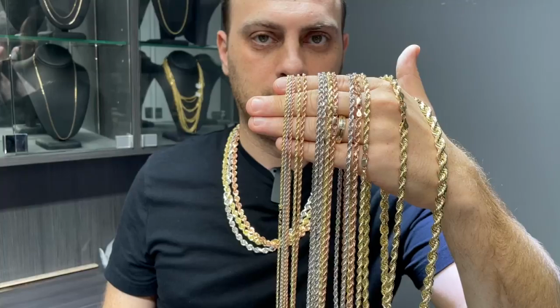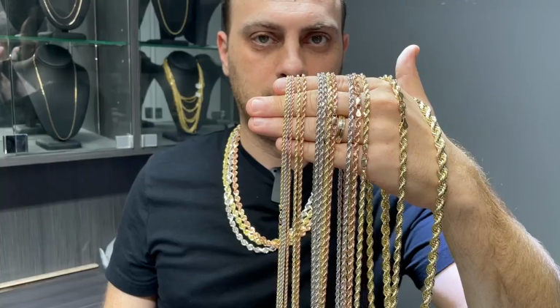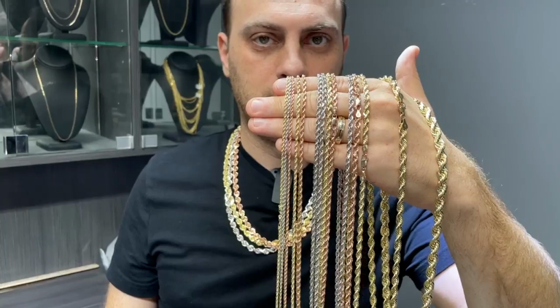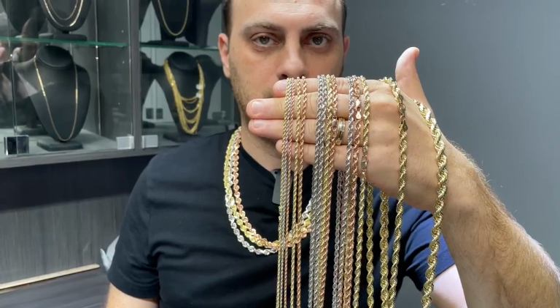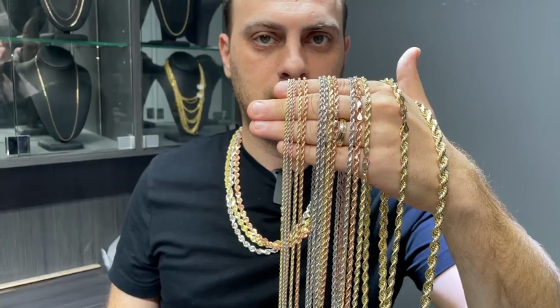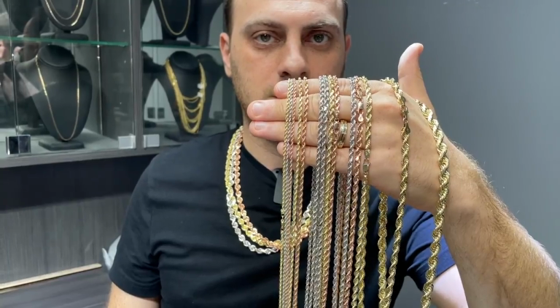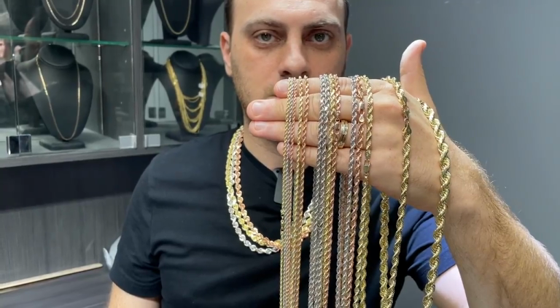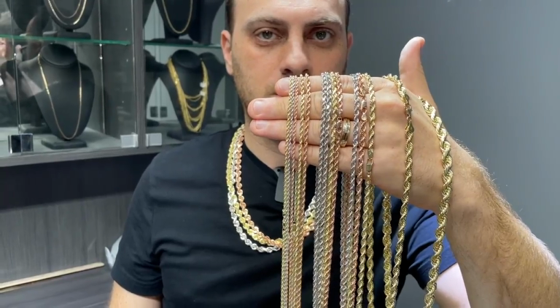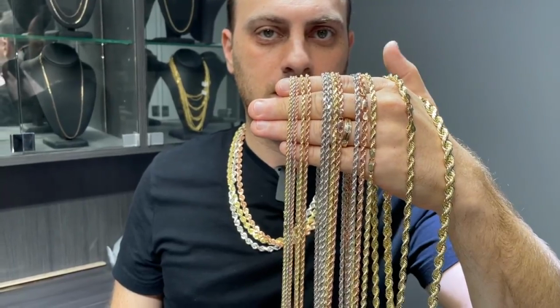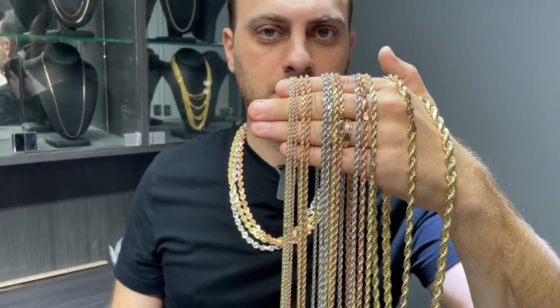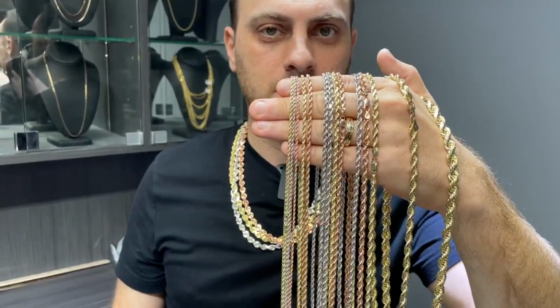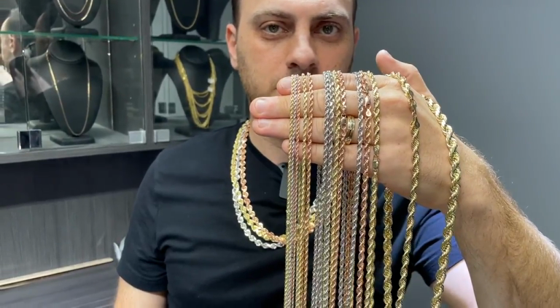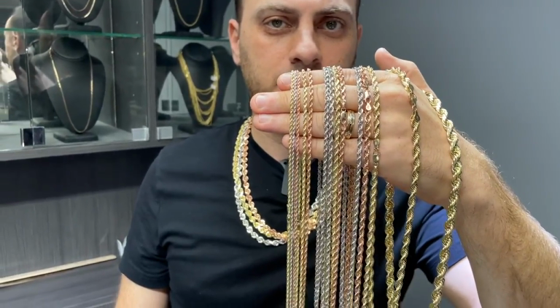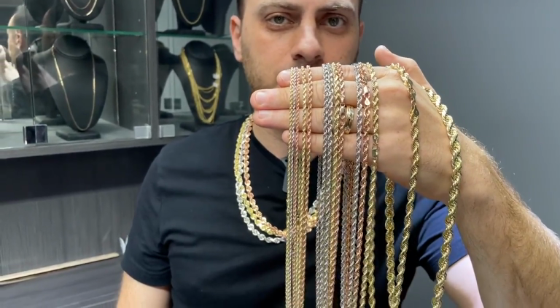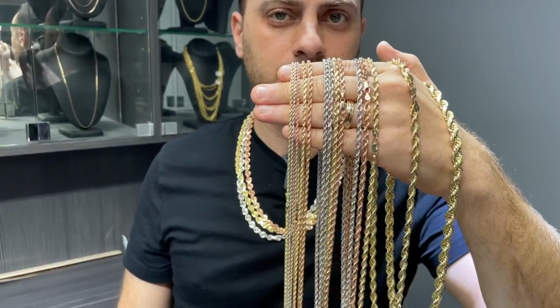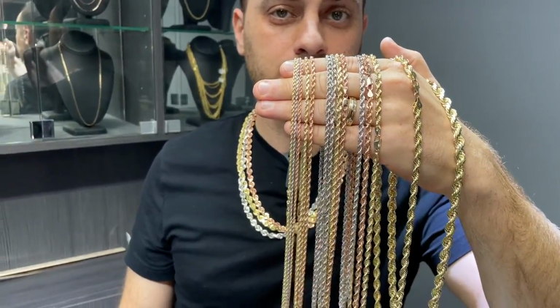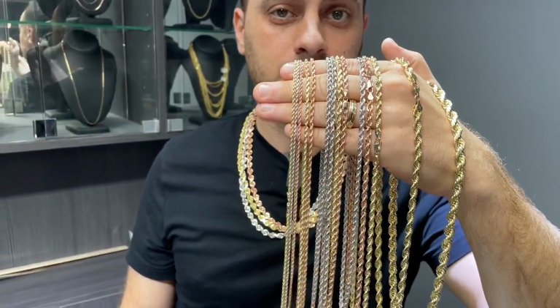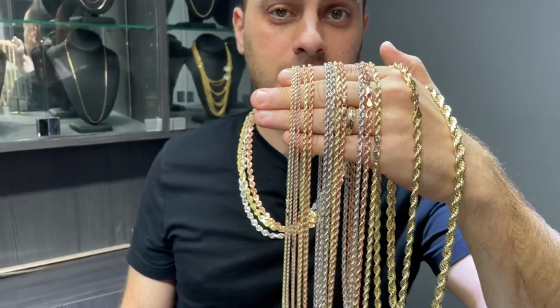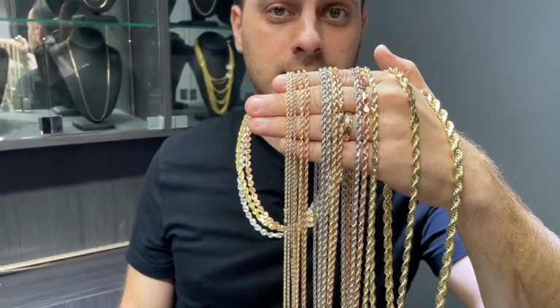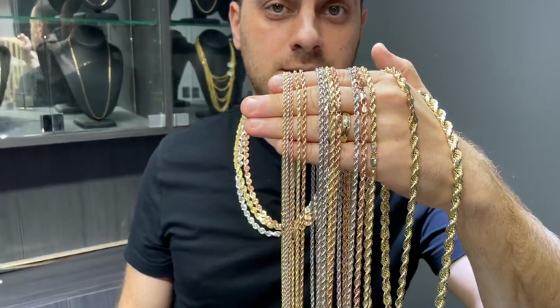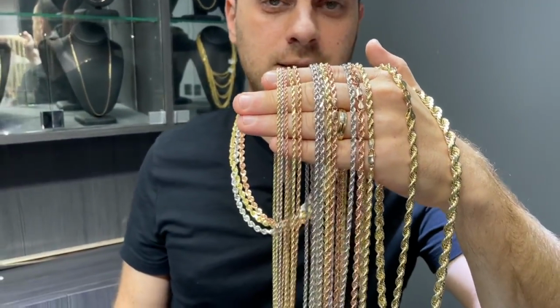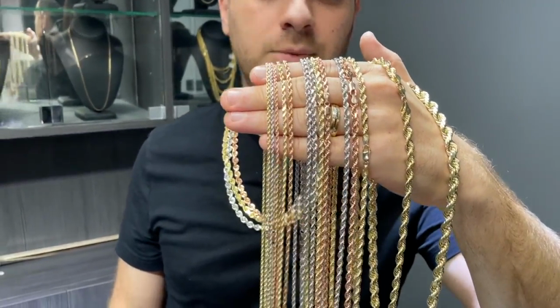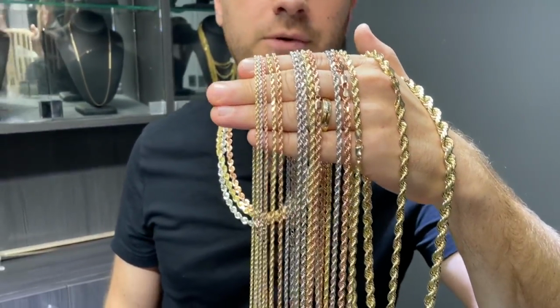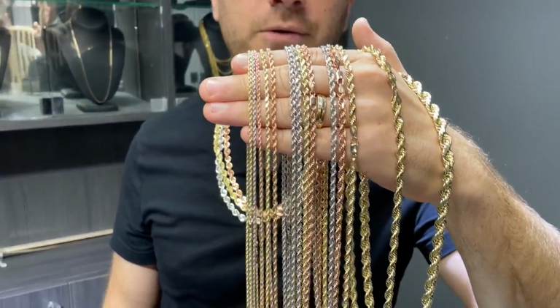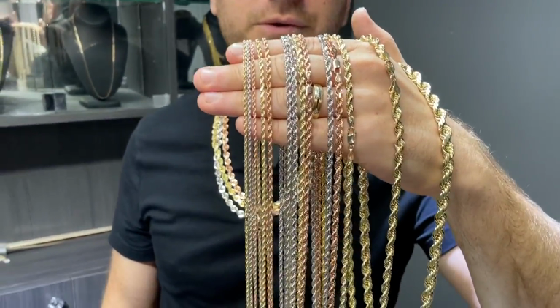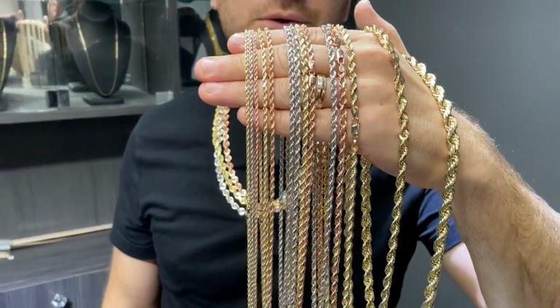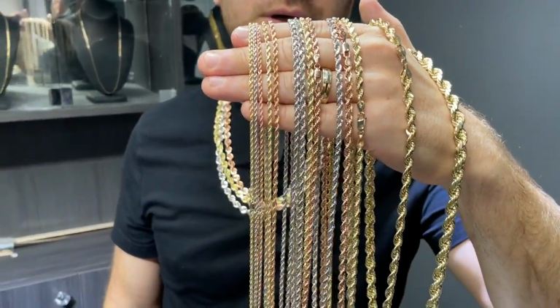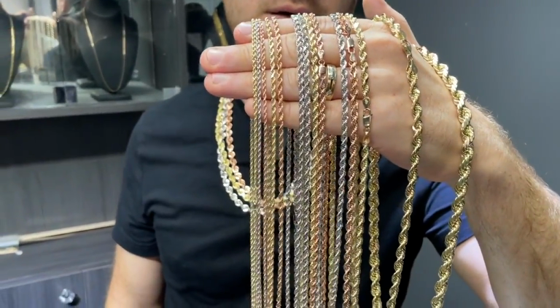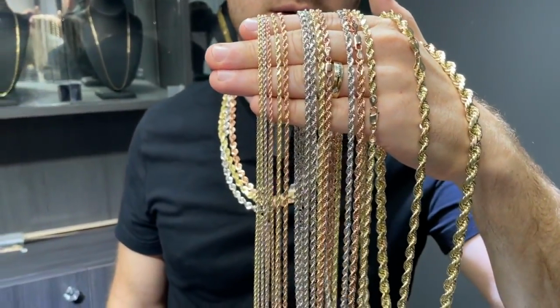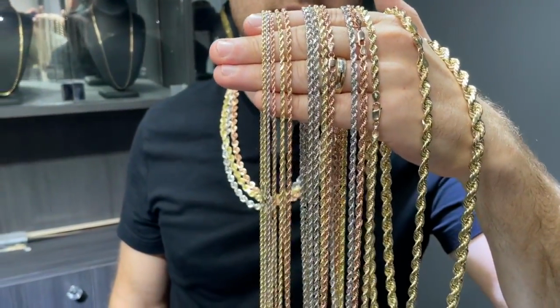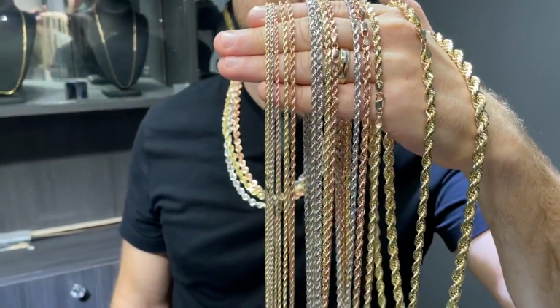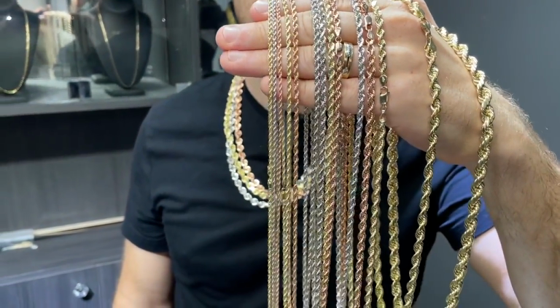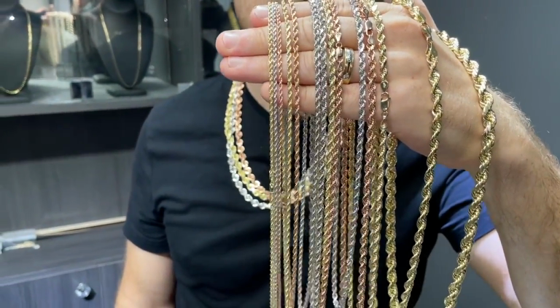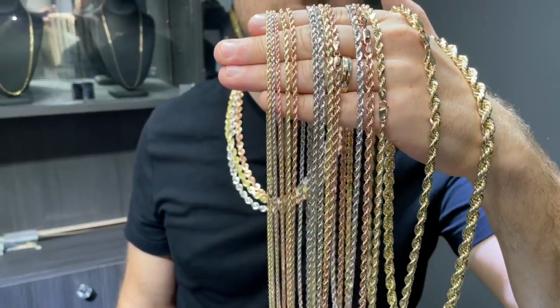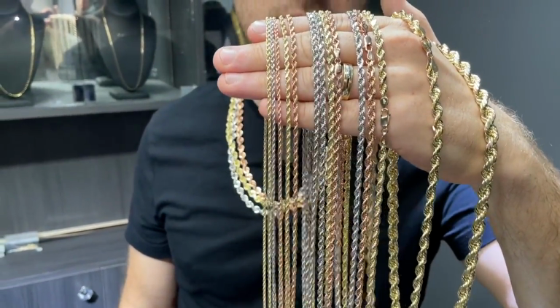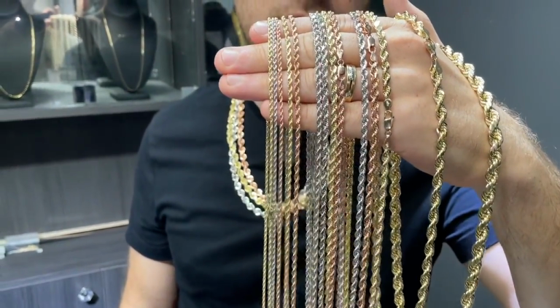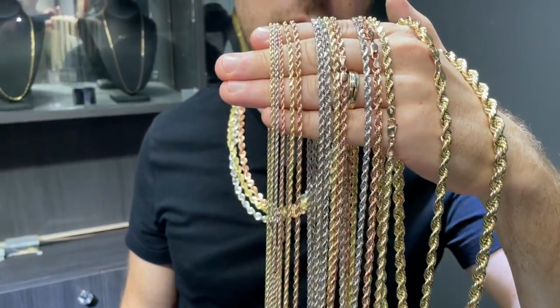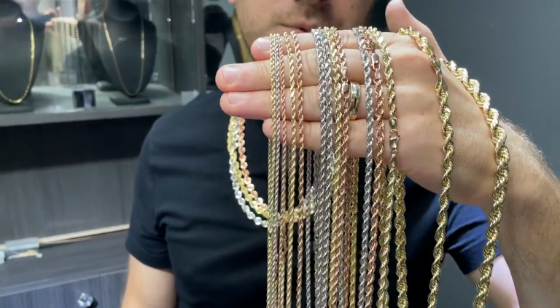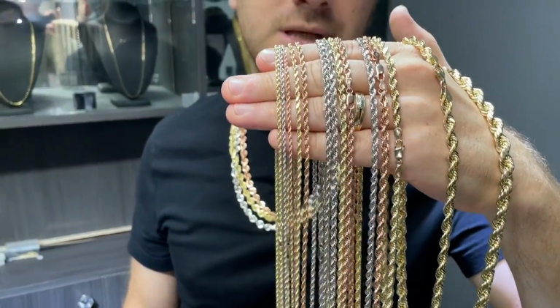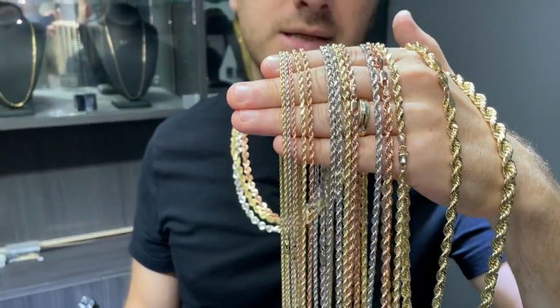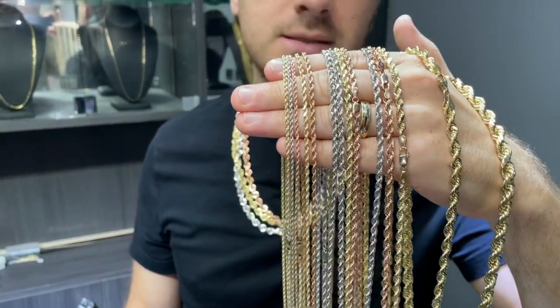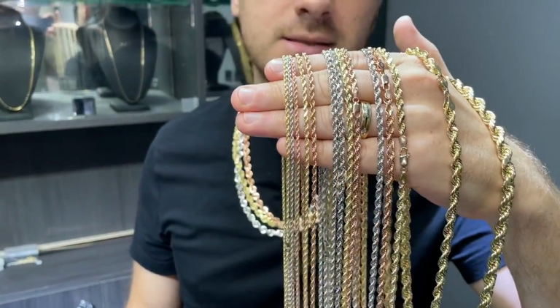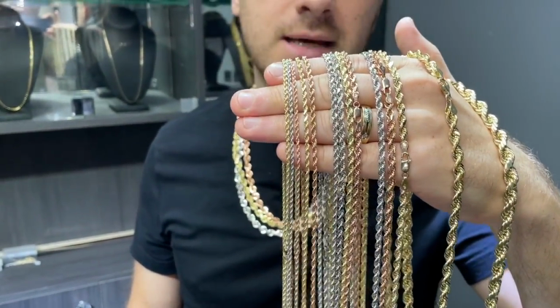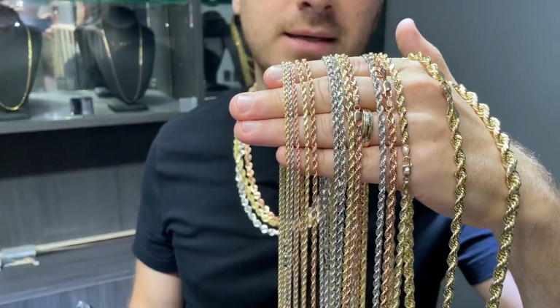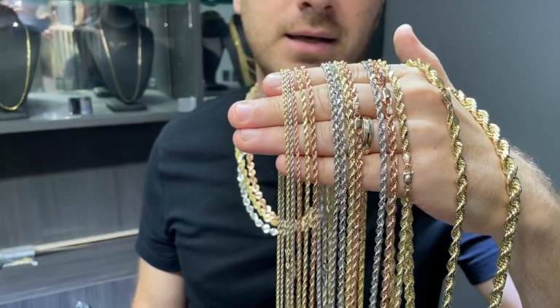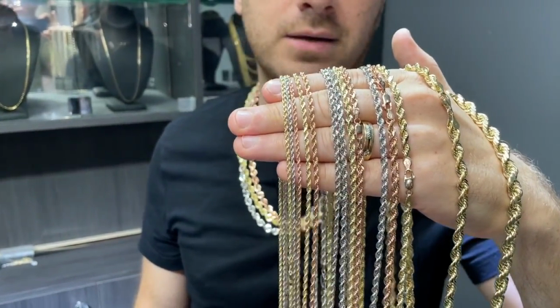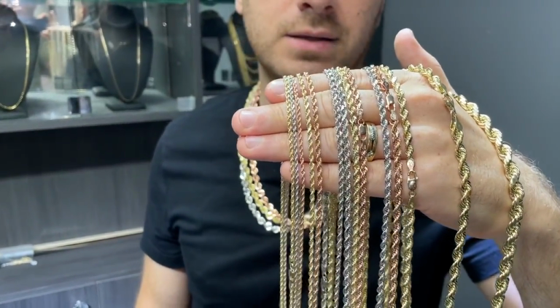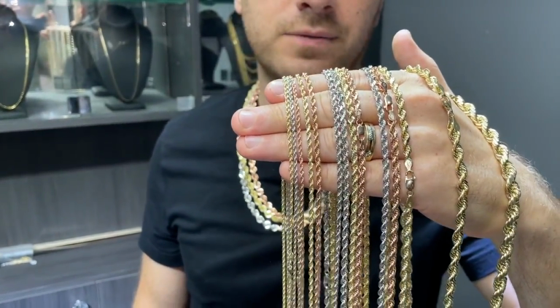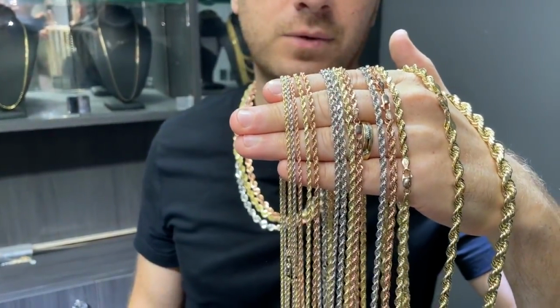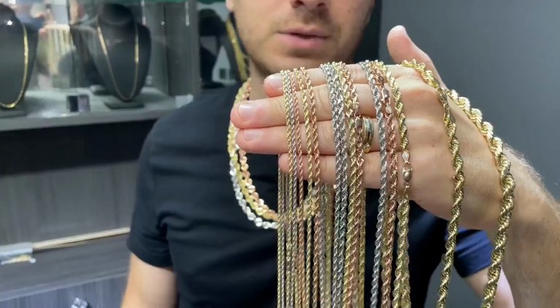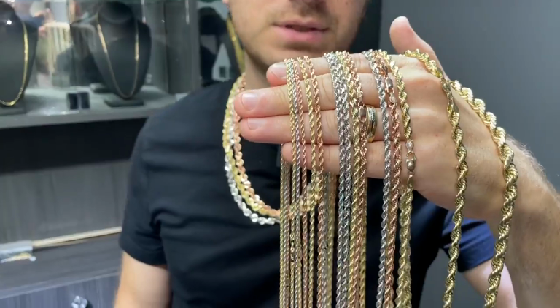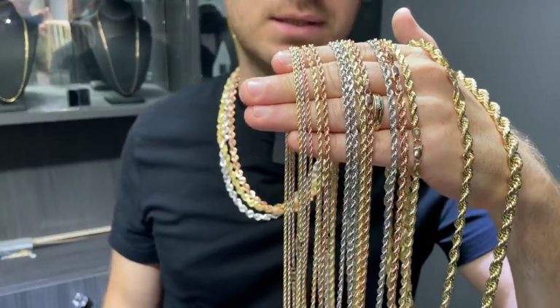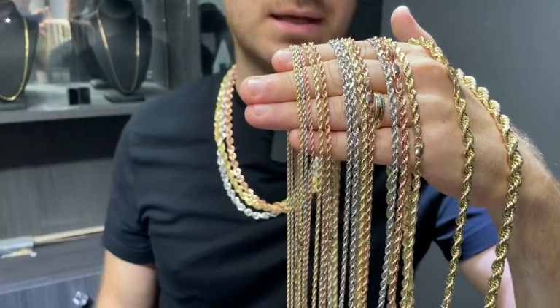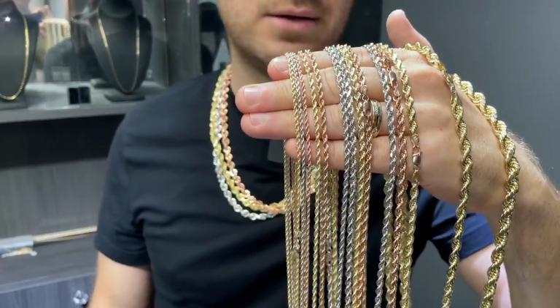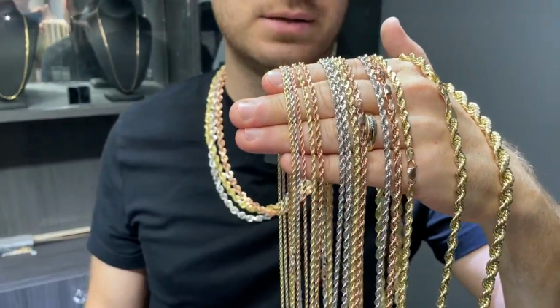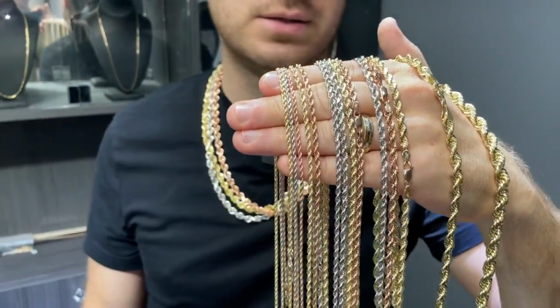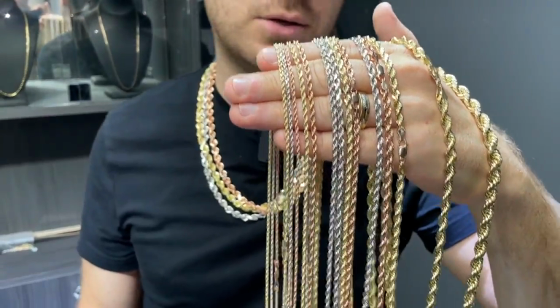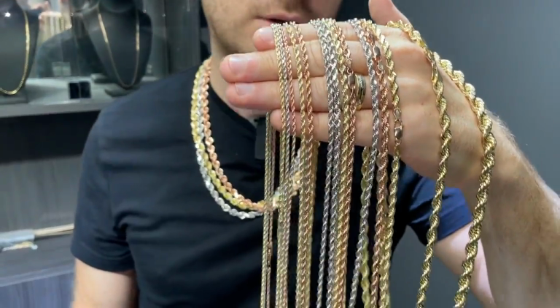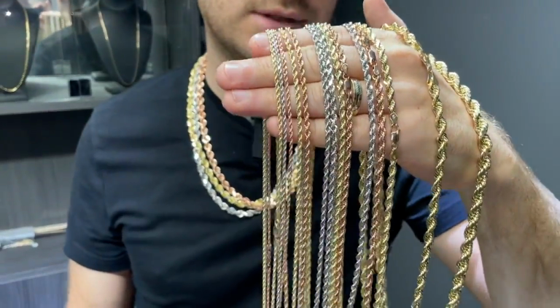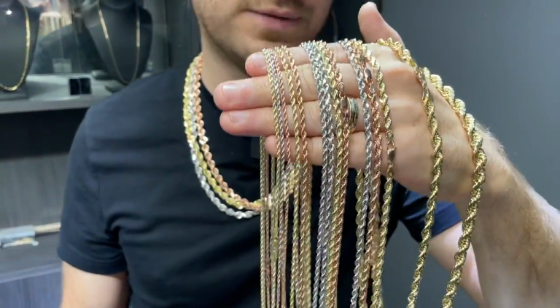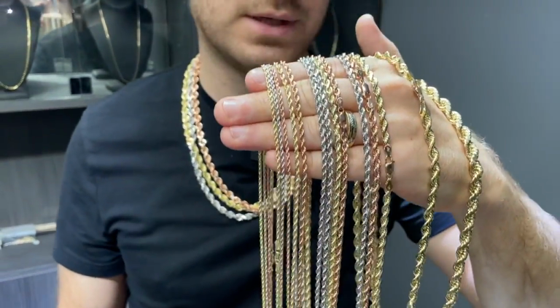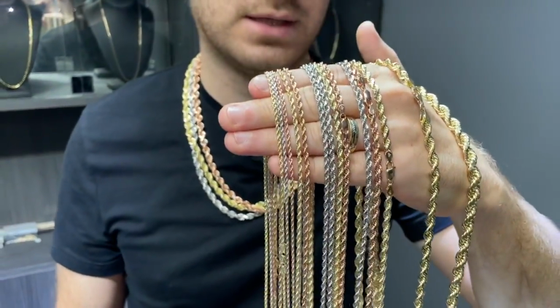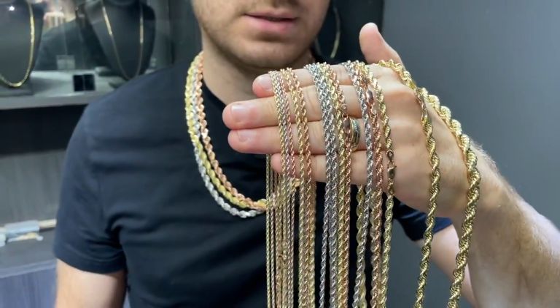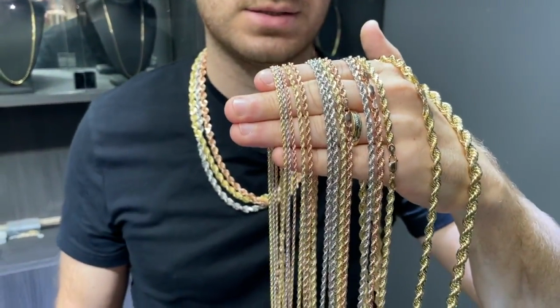We've got another review for you guys. Today we're reviewing solid gold rope chains in 10 karat and 14 karat in all different colors.